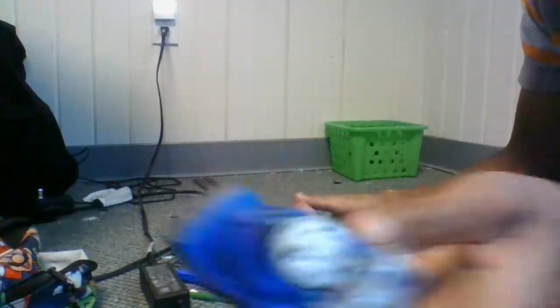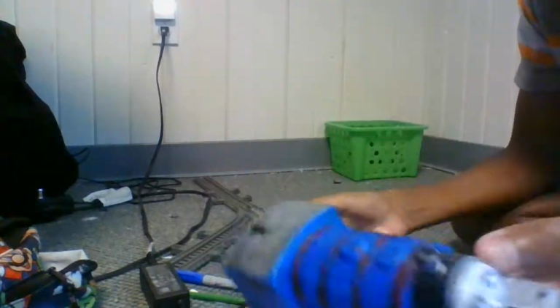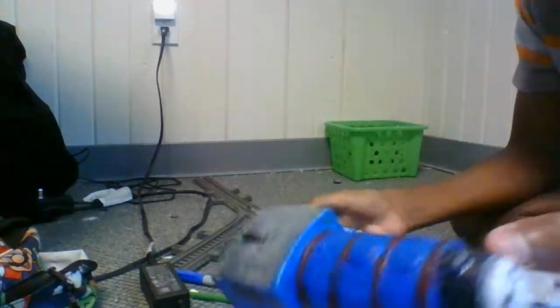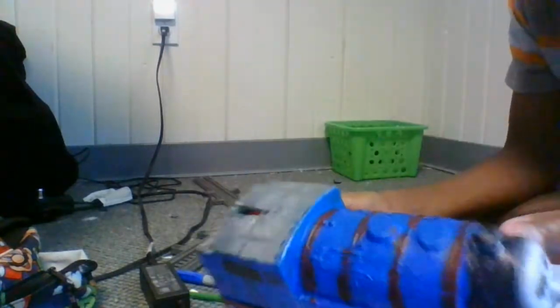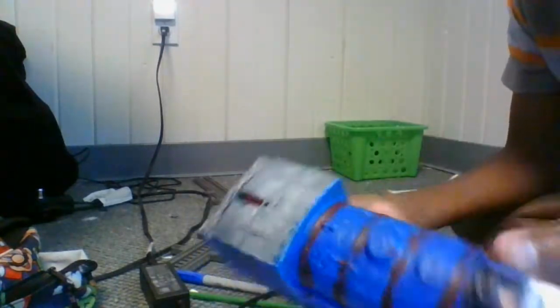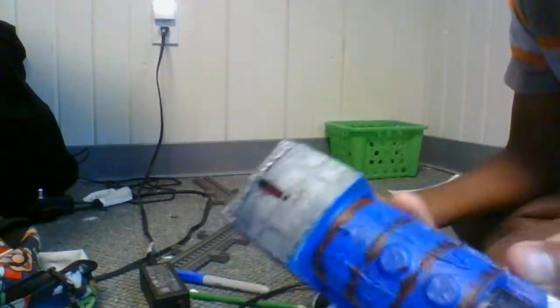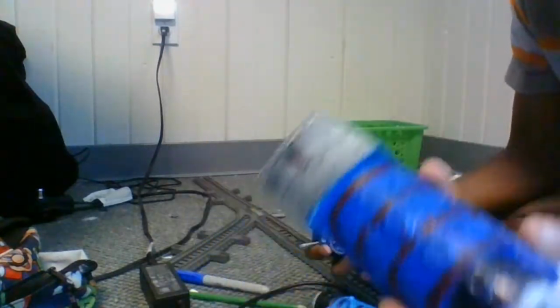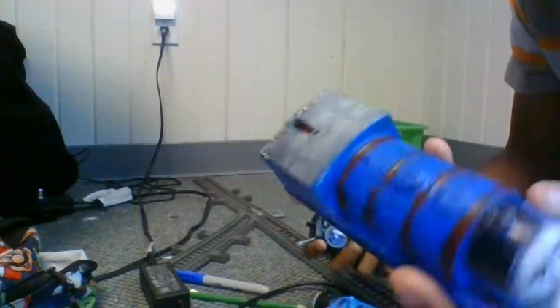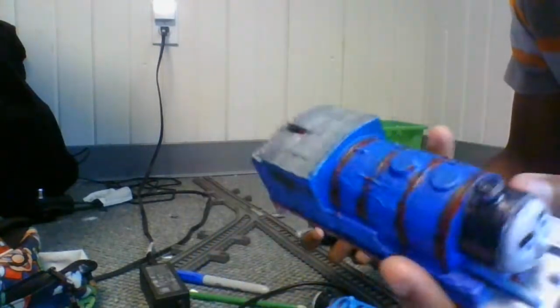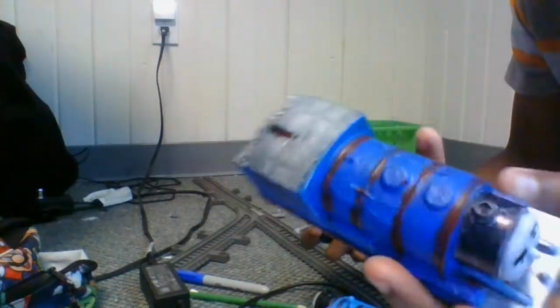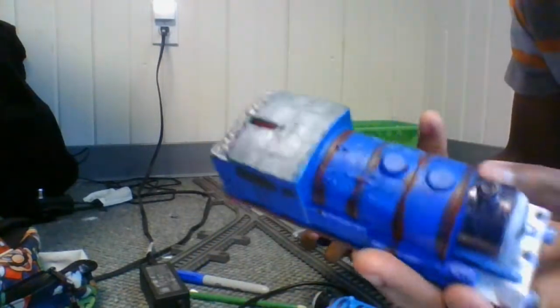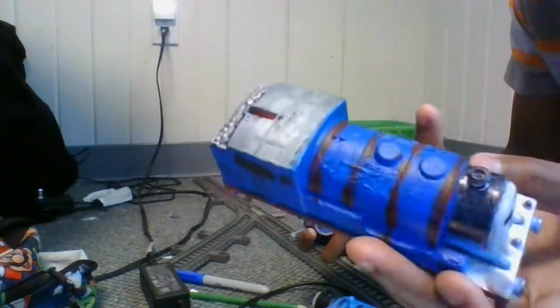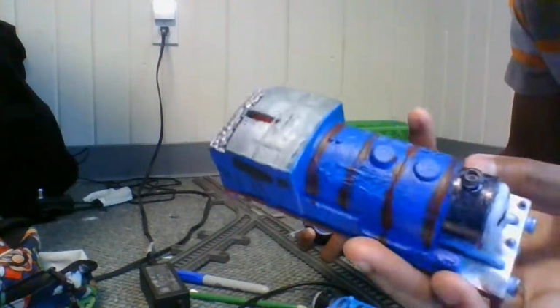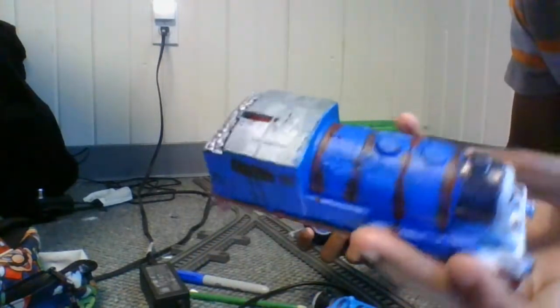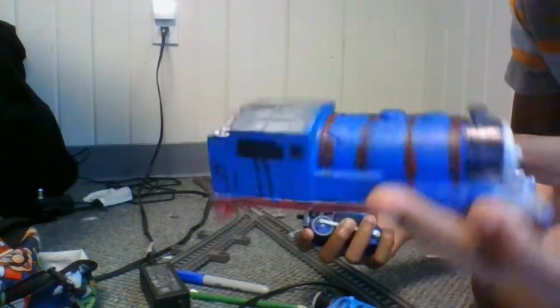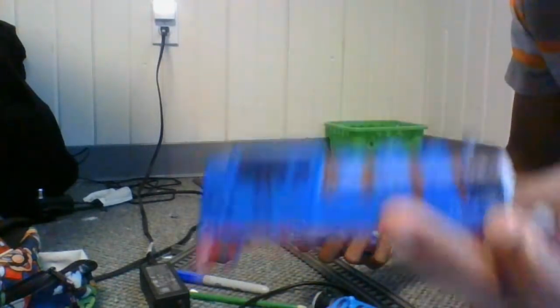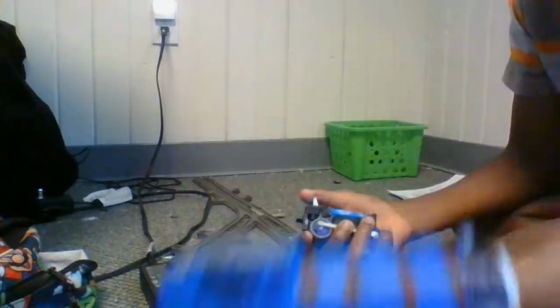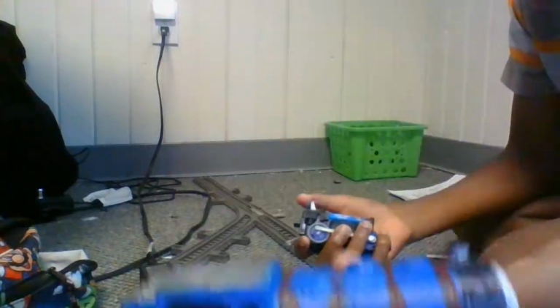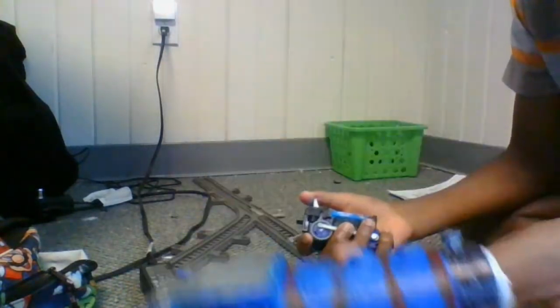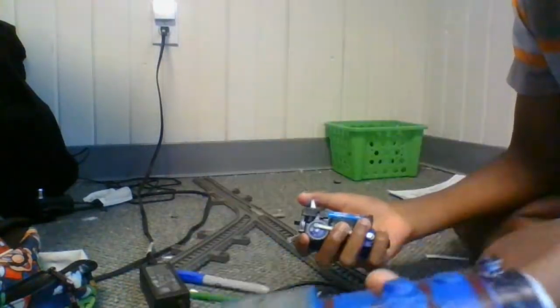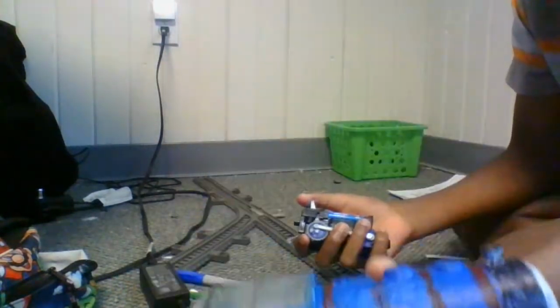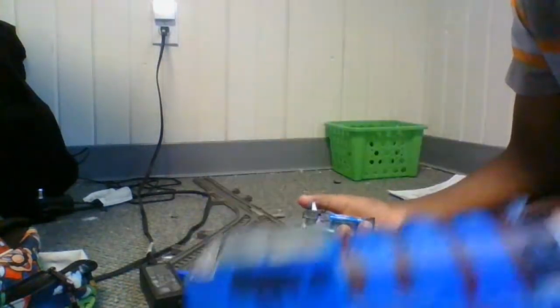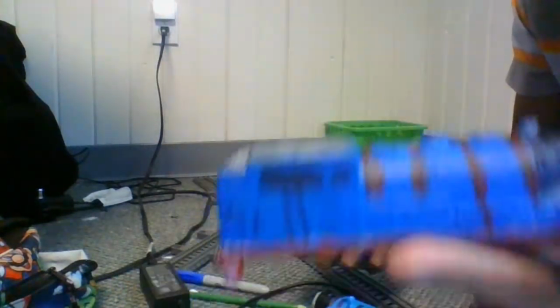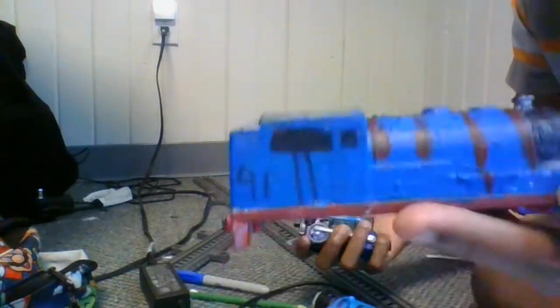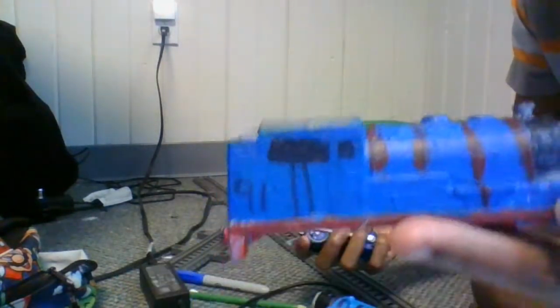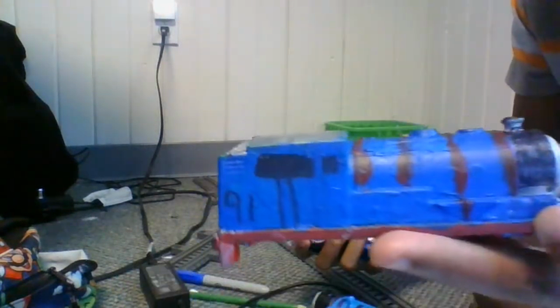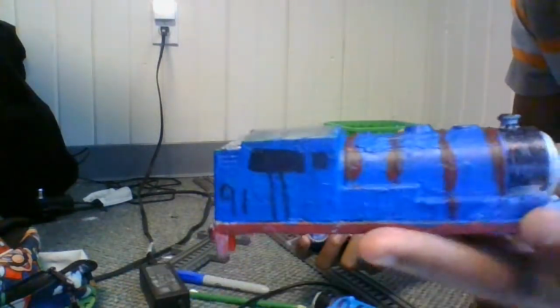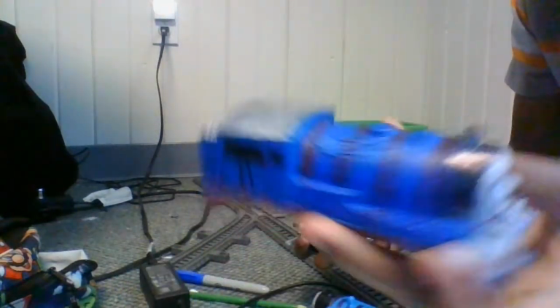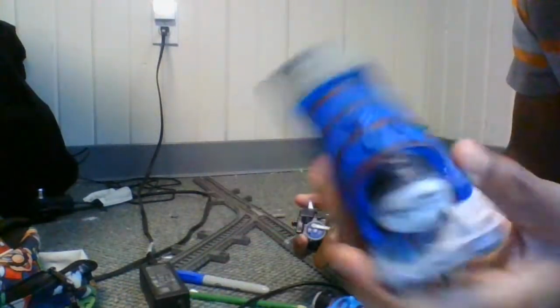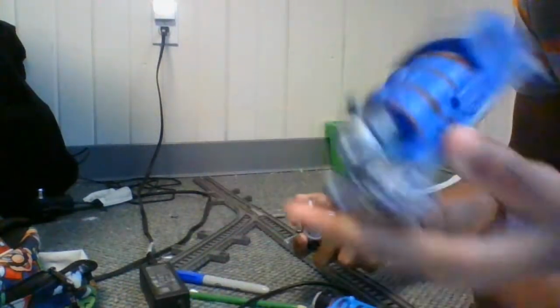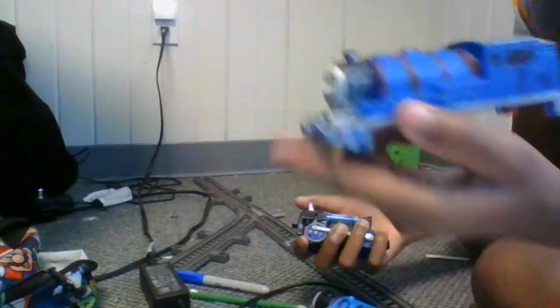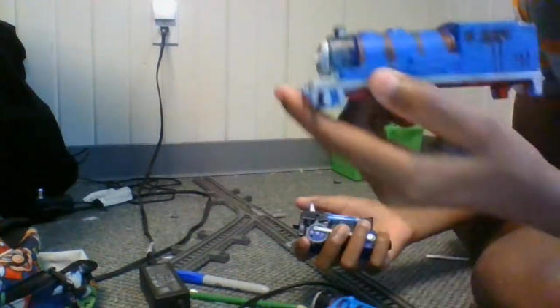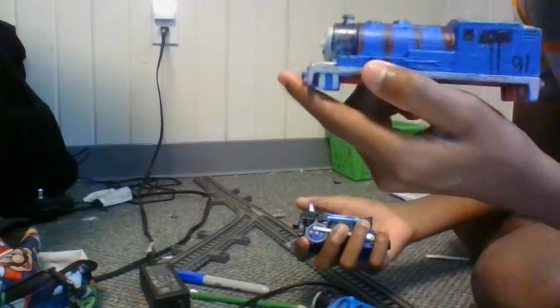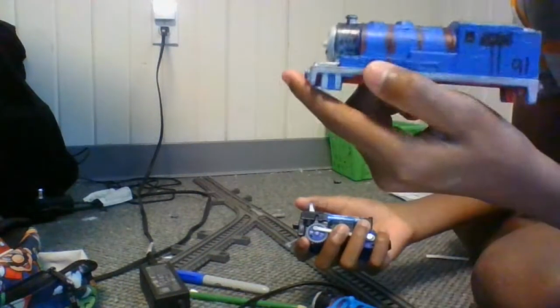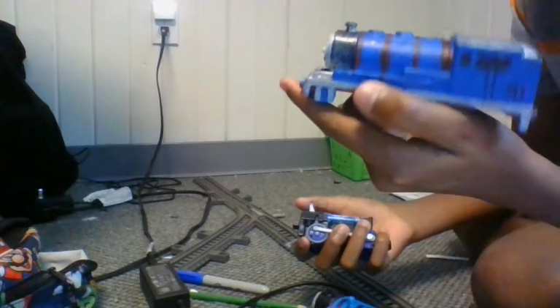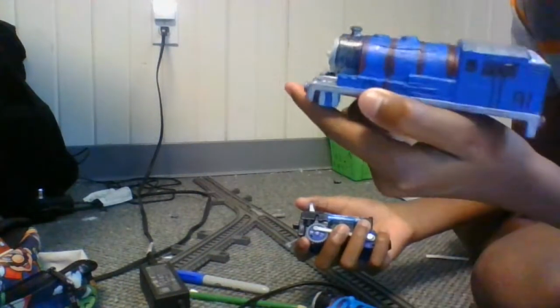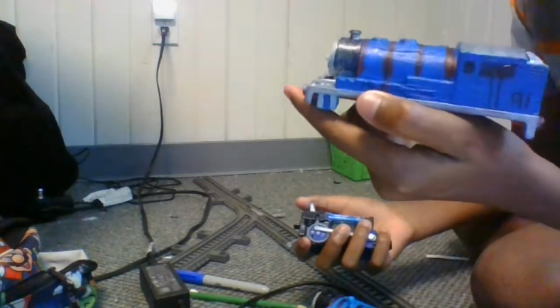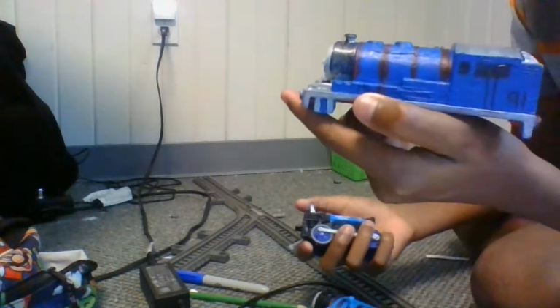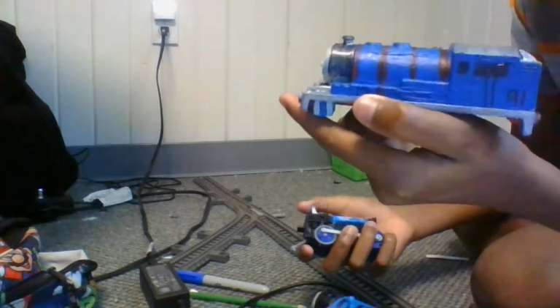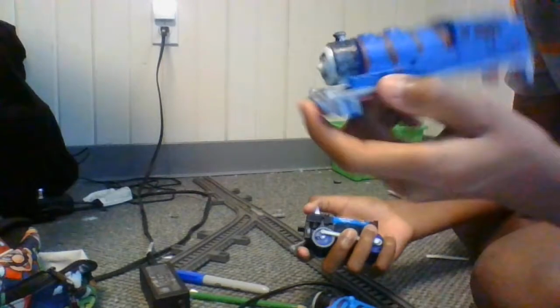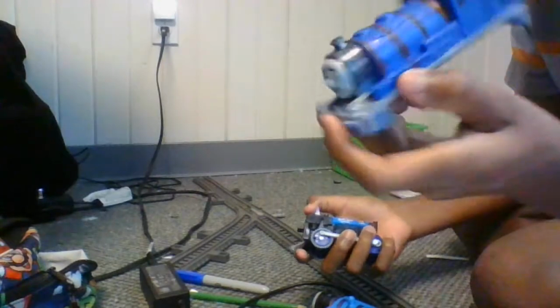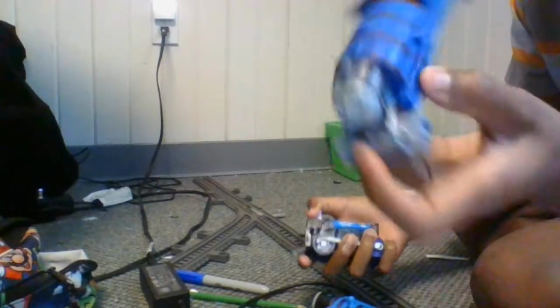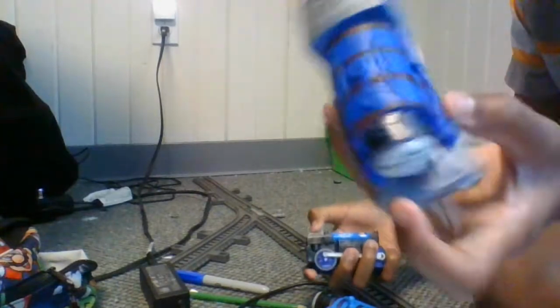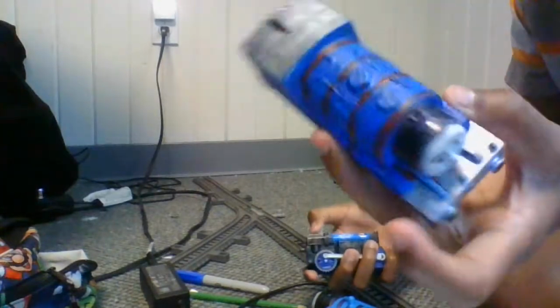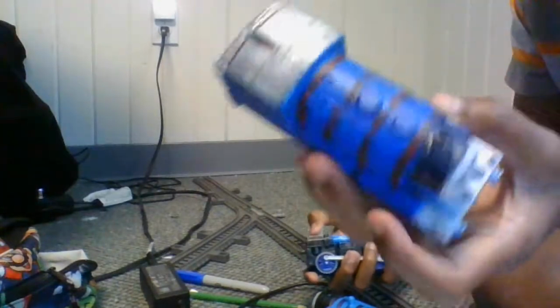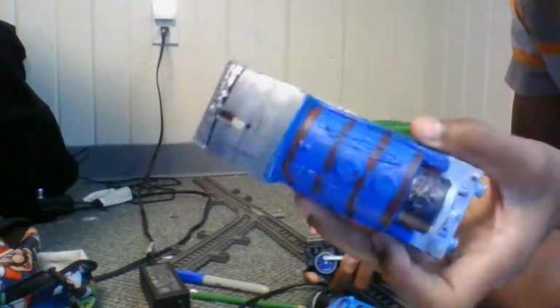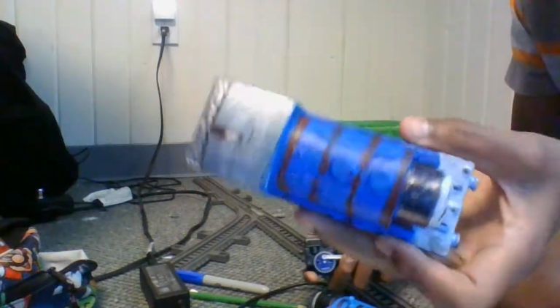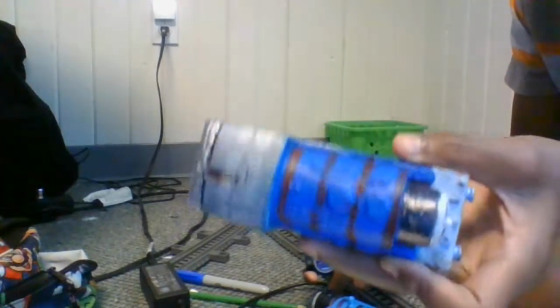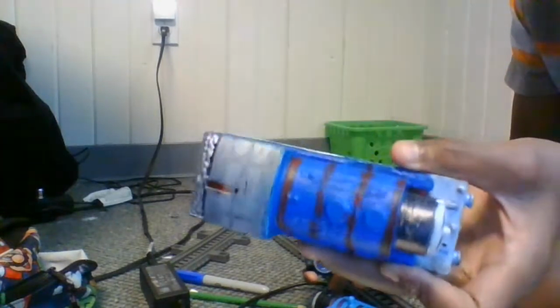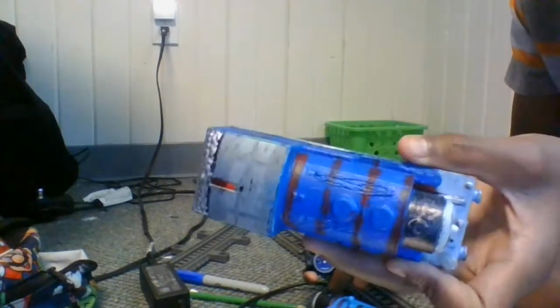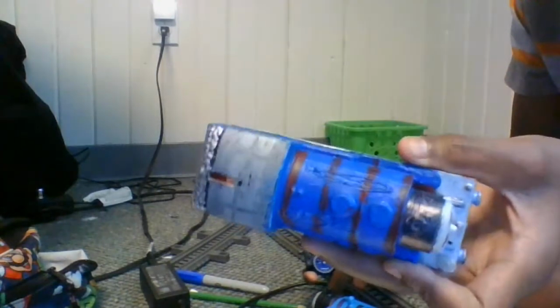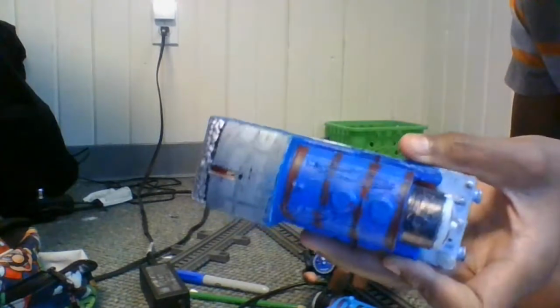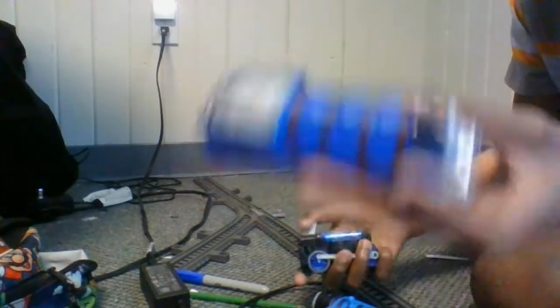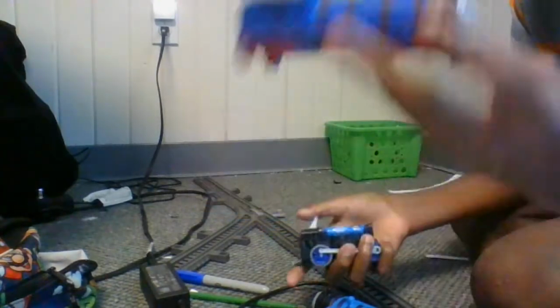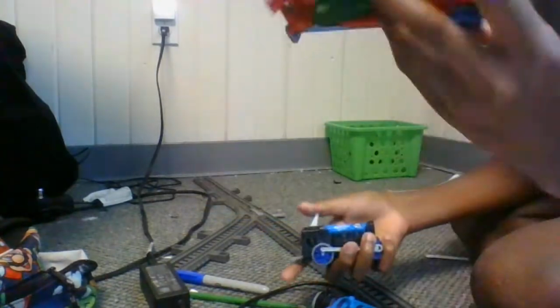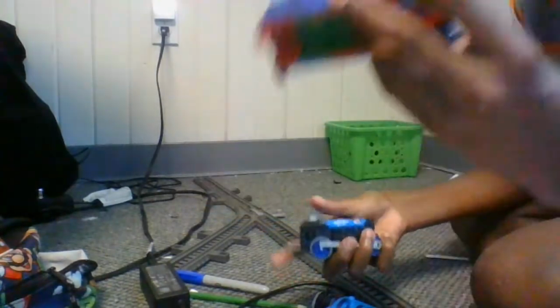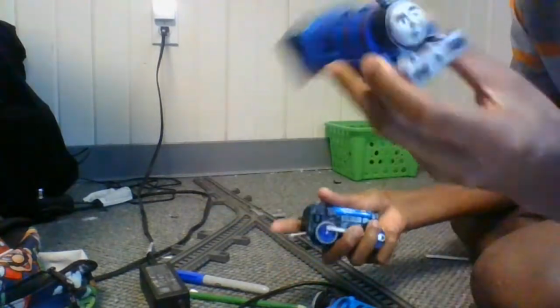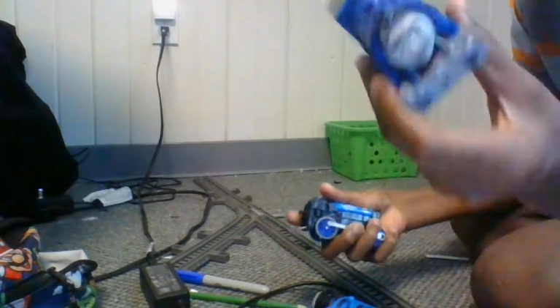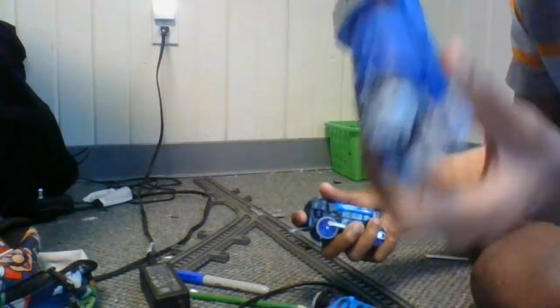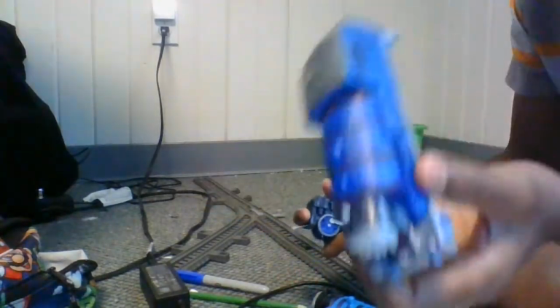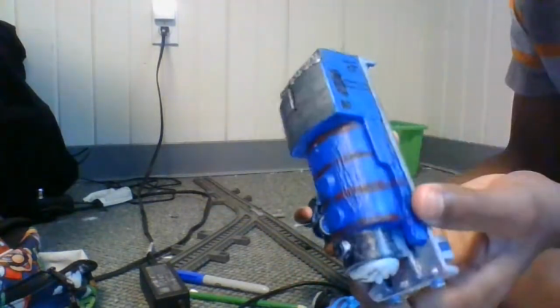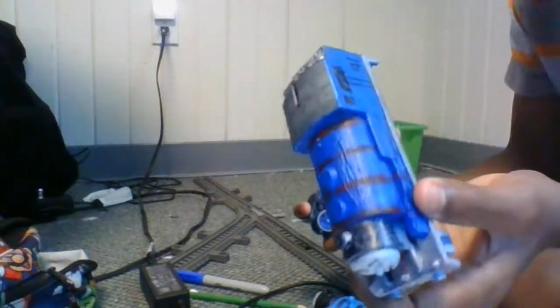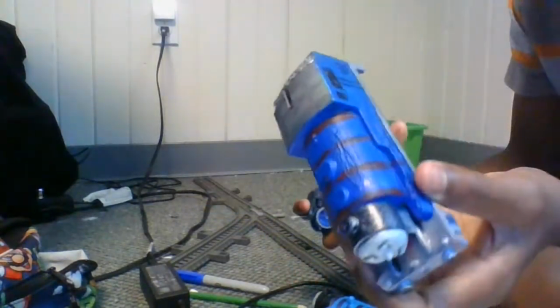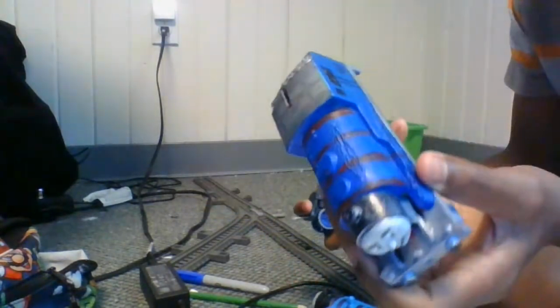Painted blue, red, and black. Black is for the cabs, the red is for the stripes, and blue is for the body.